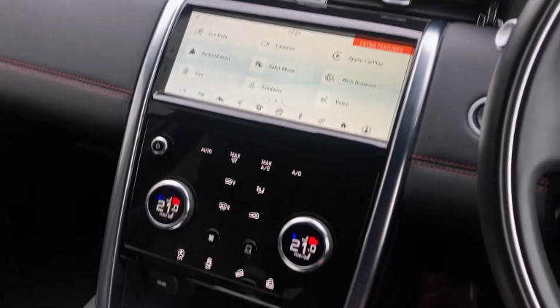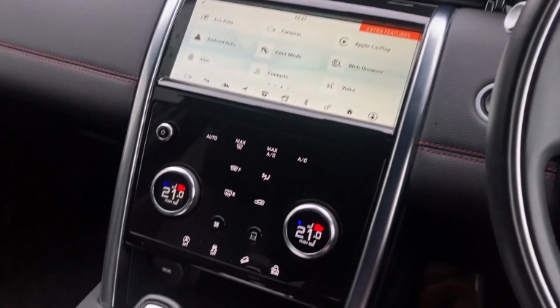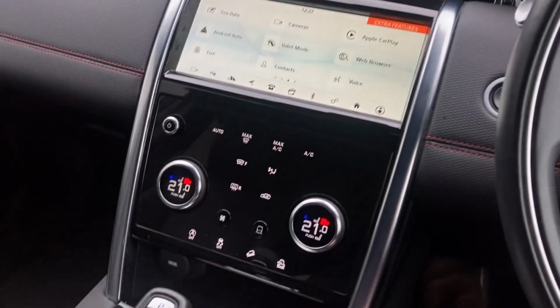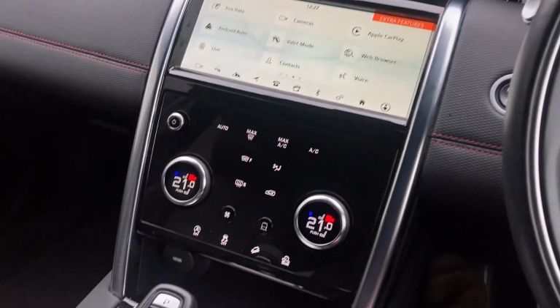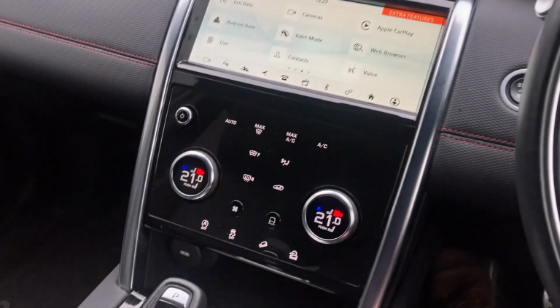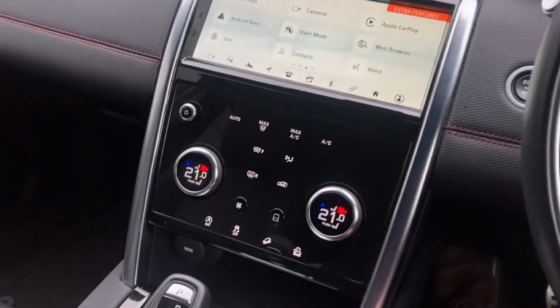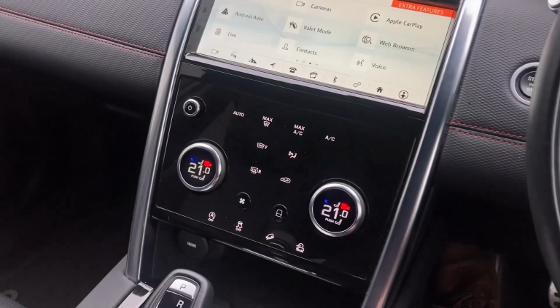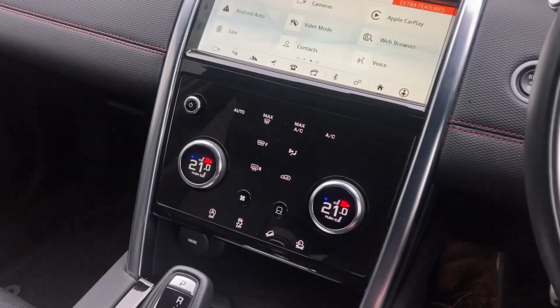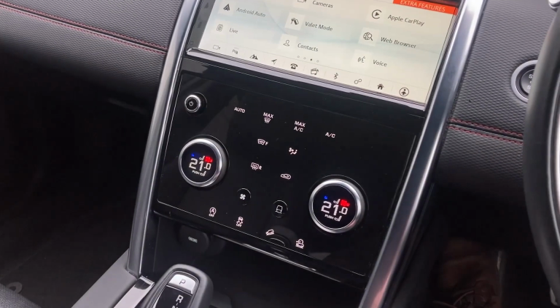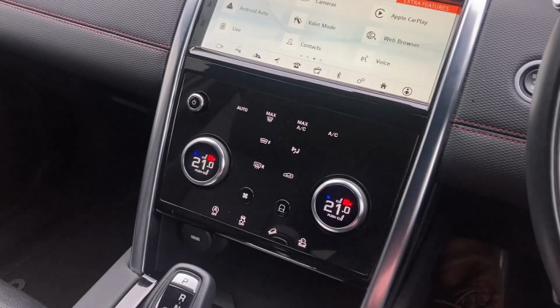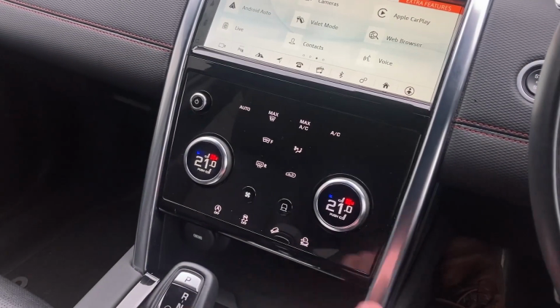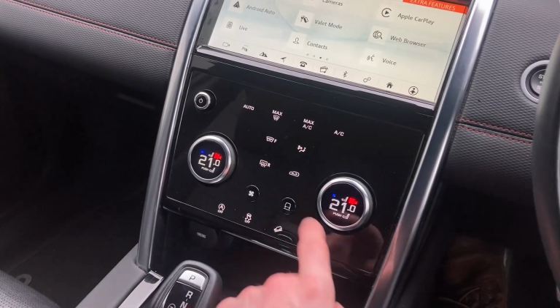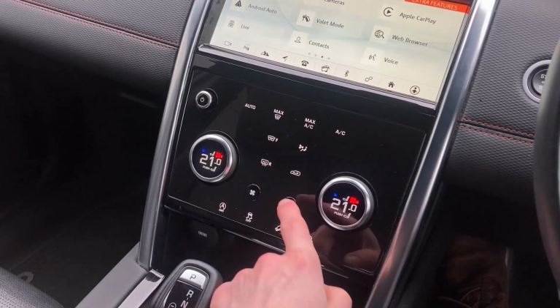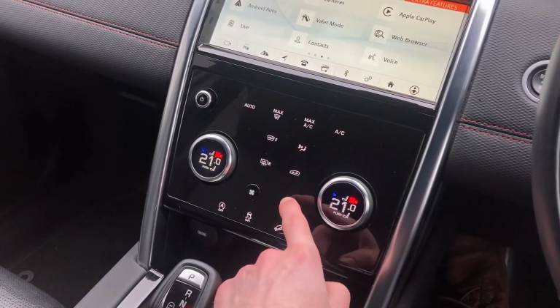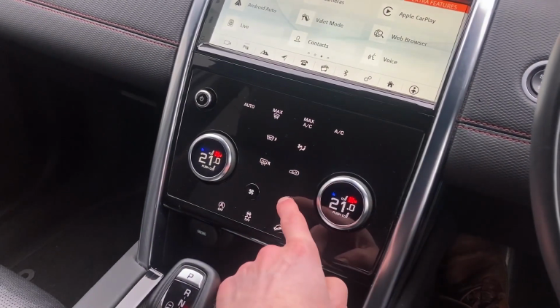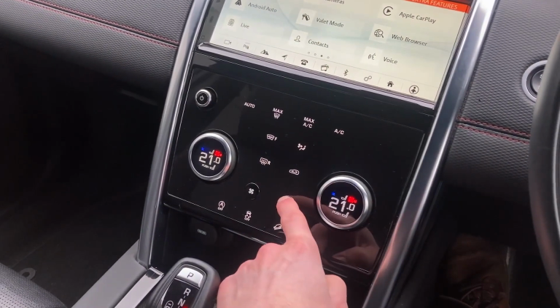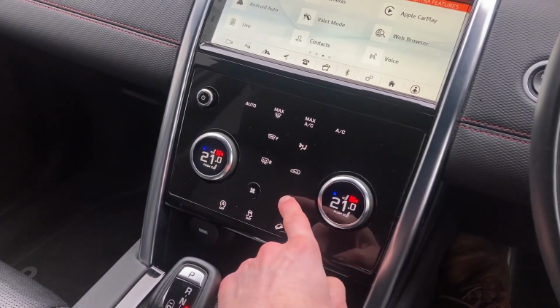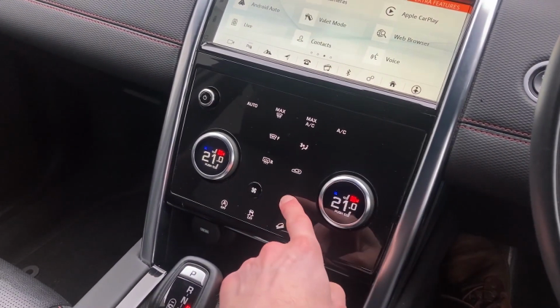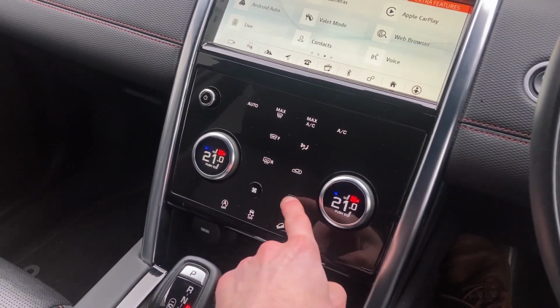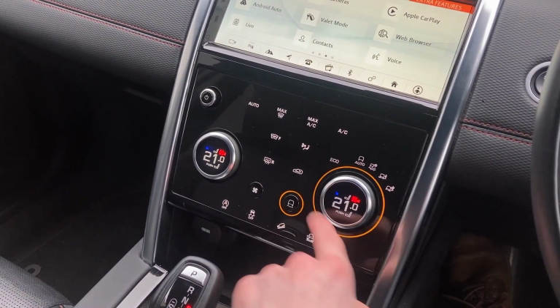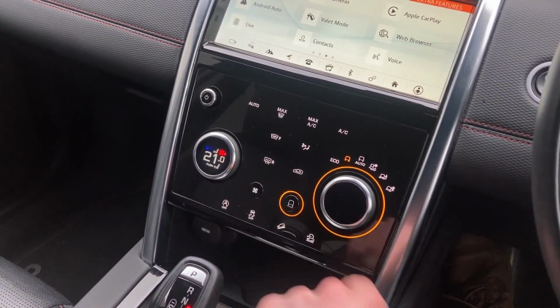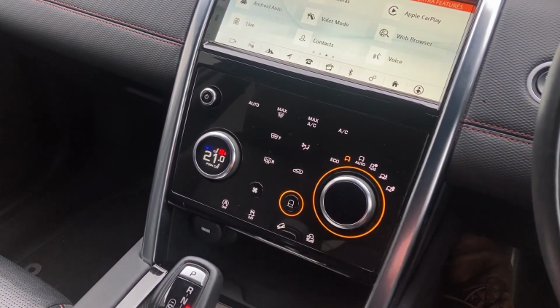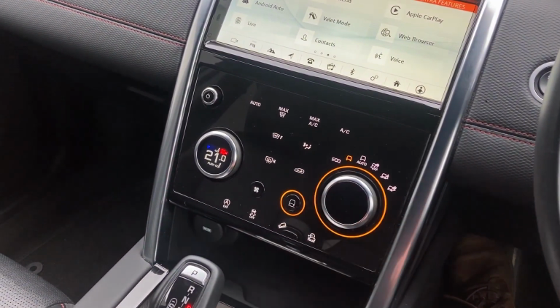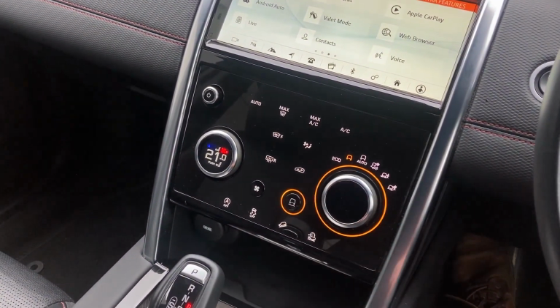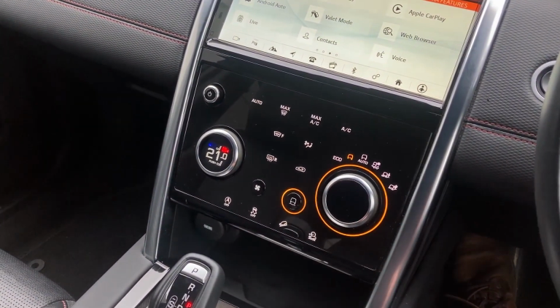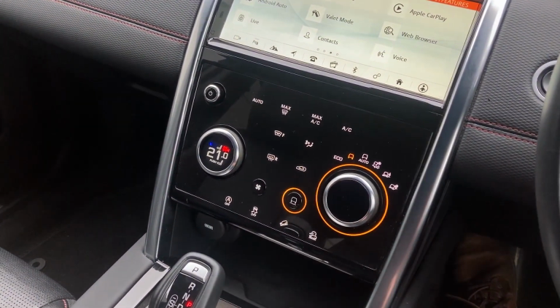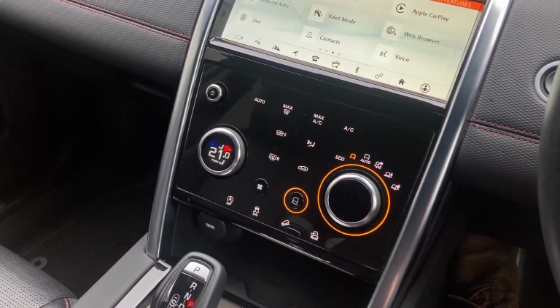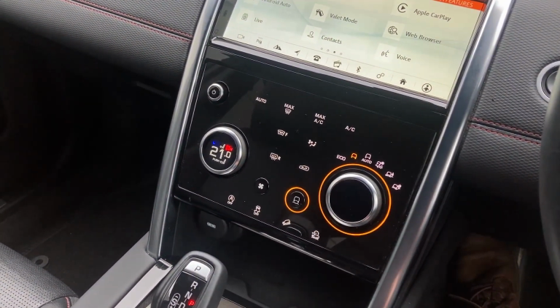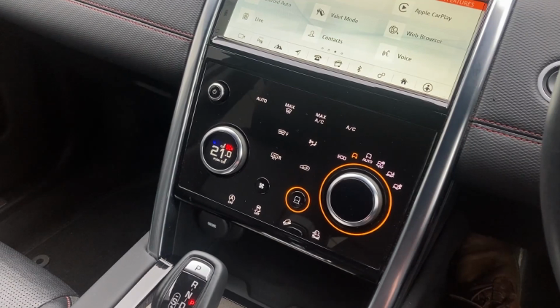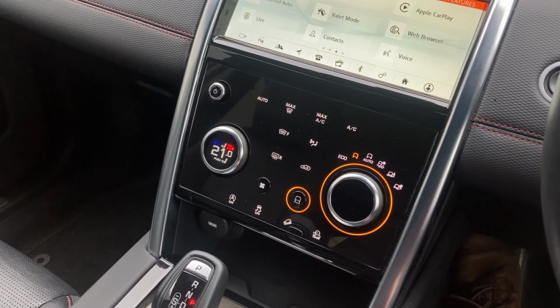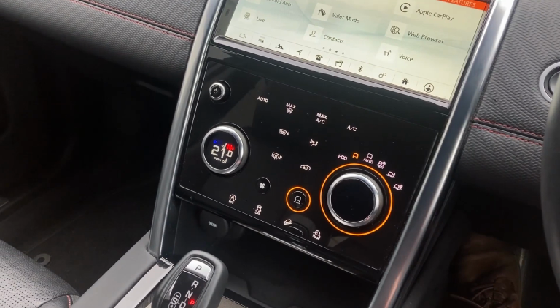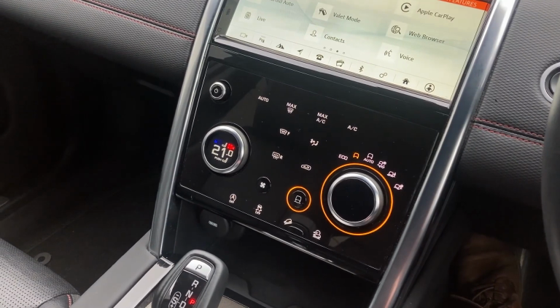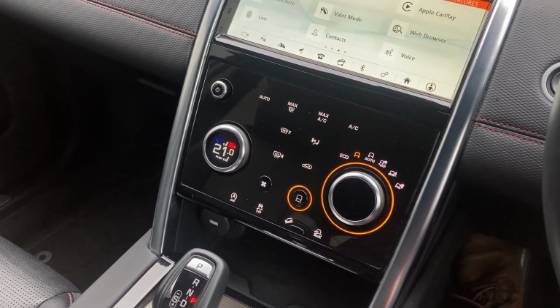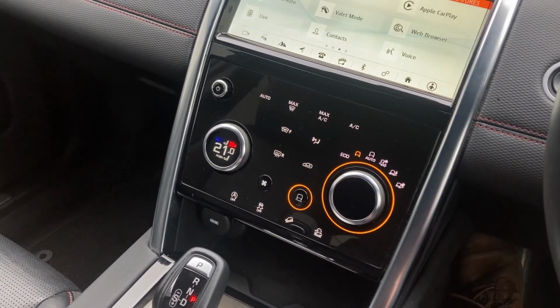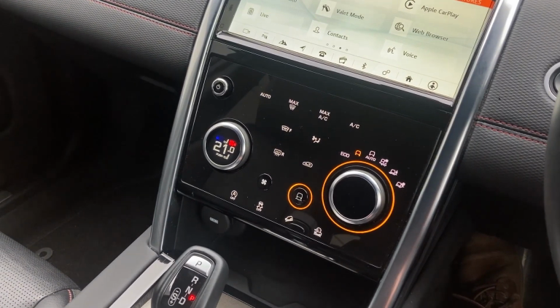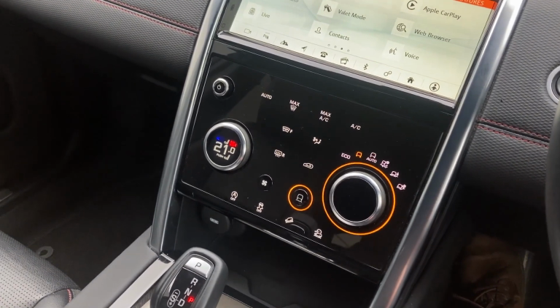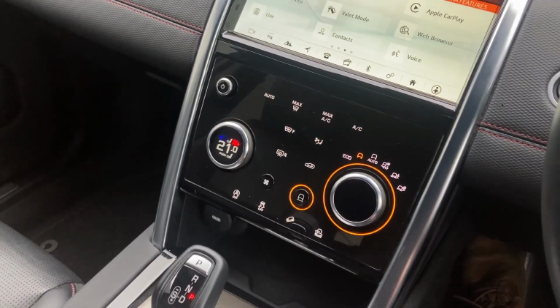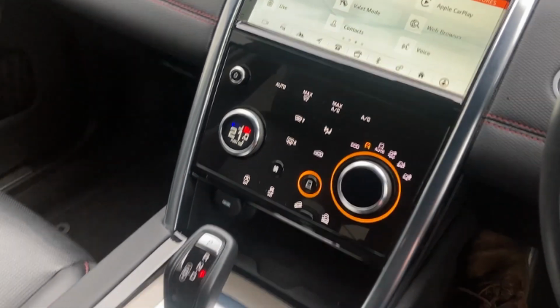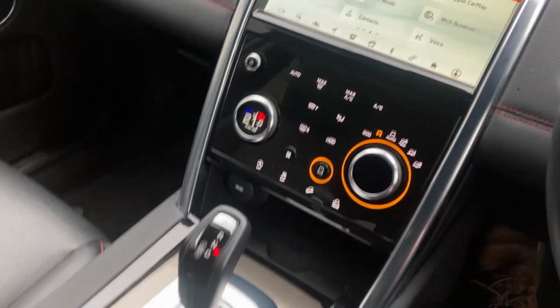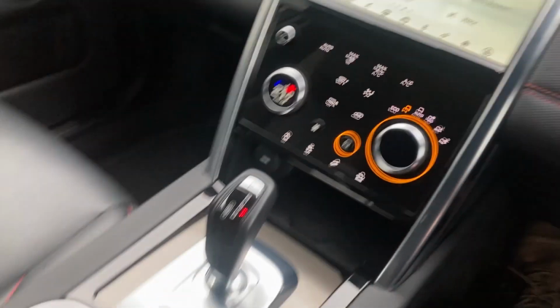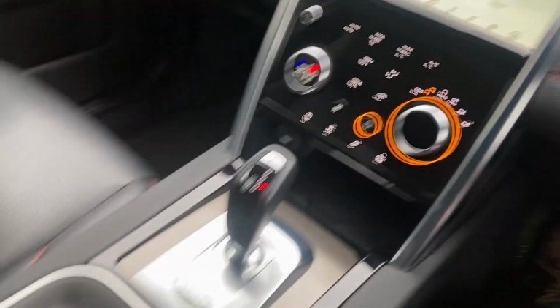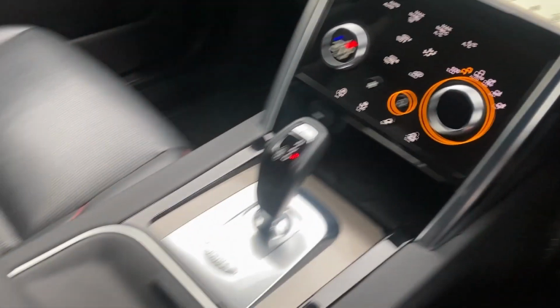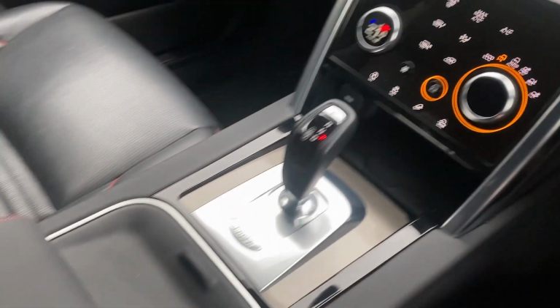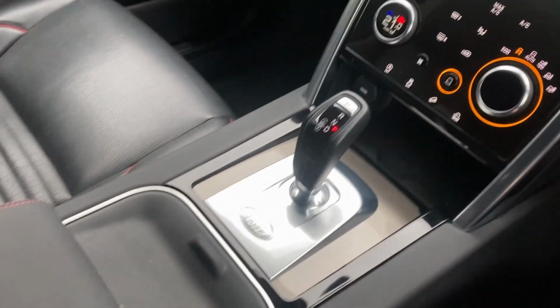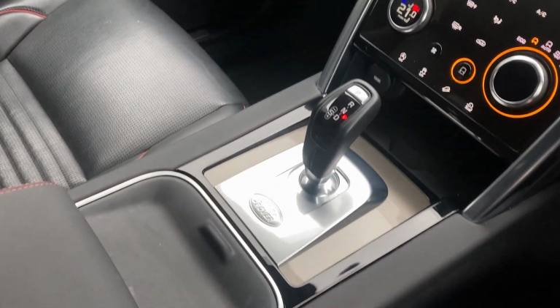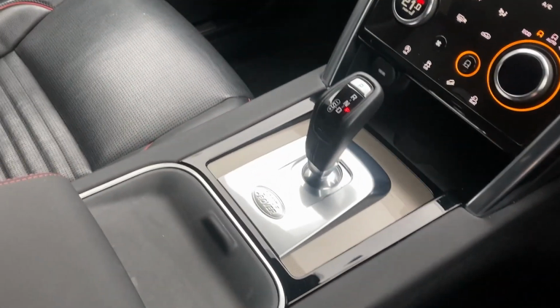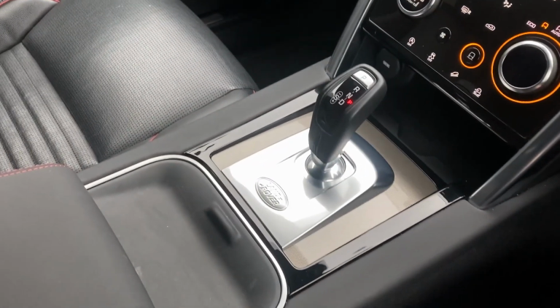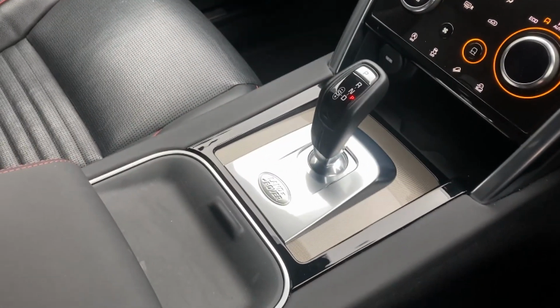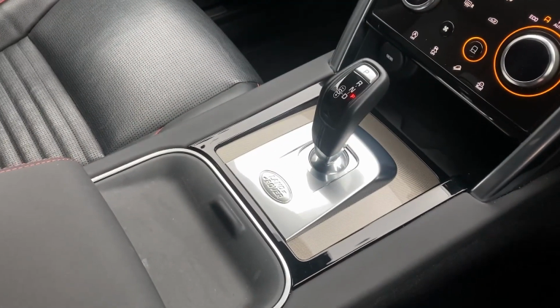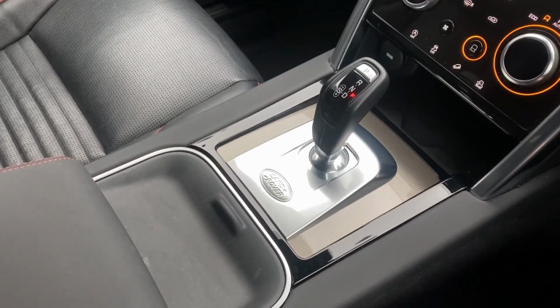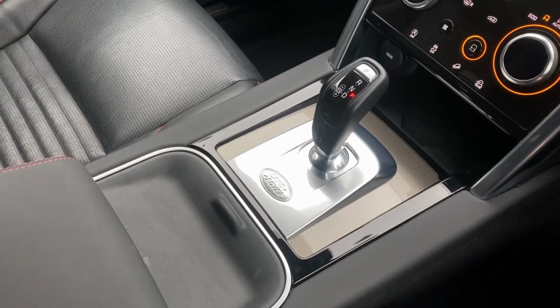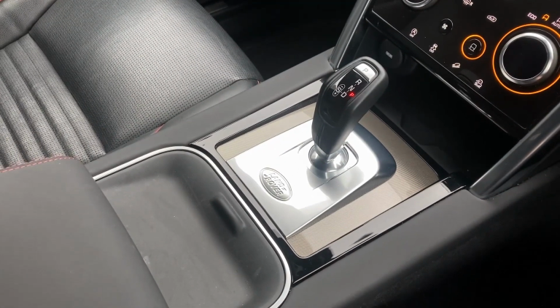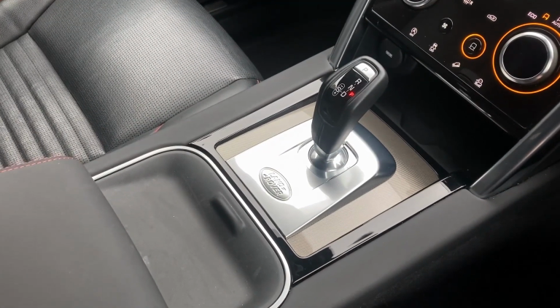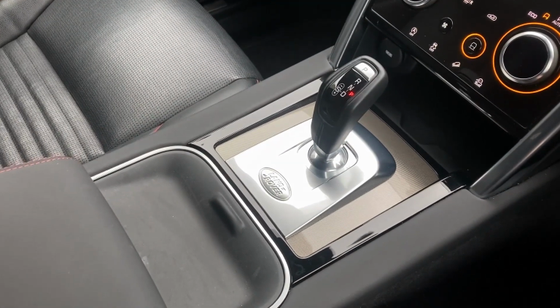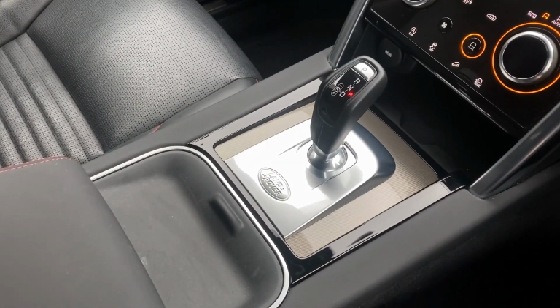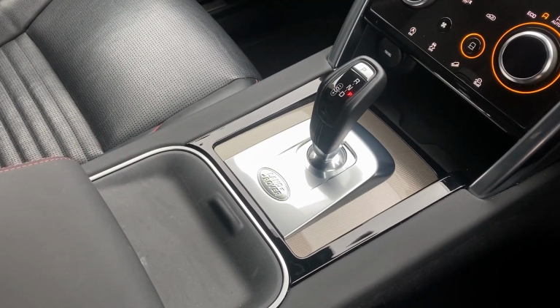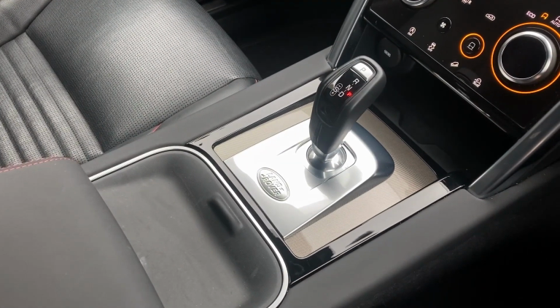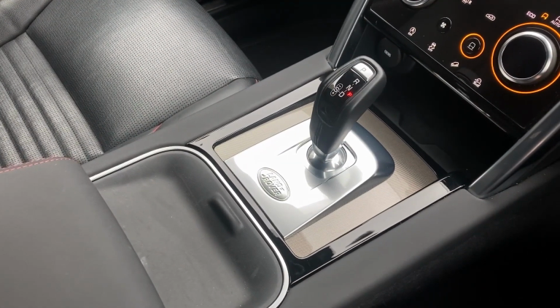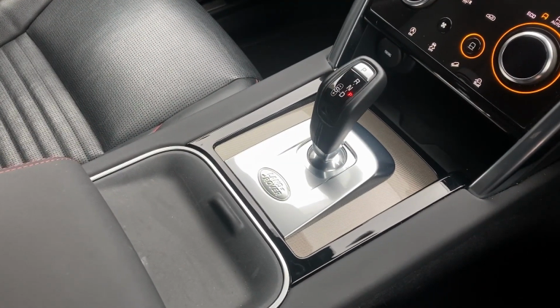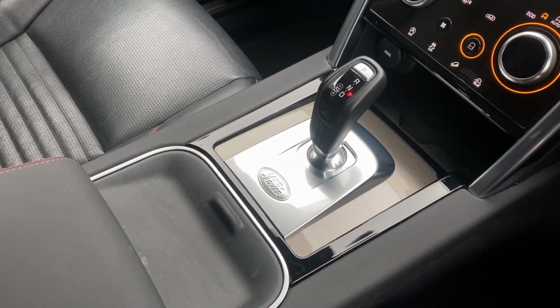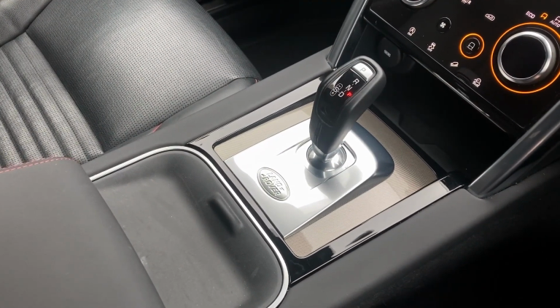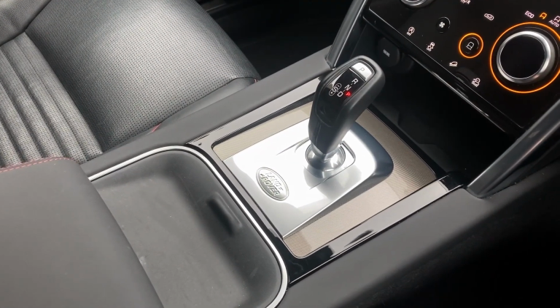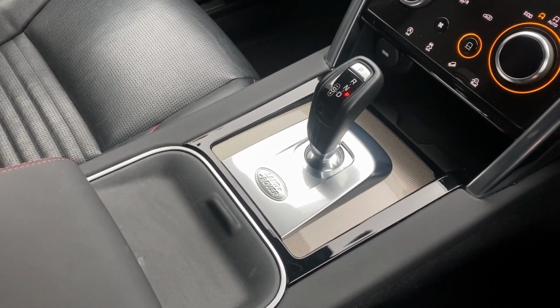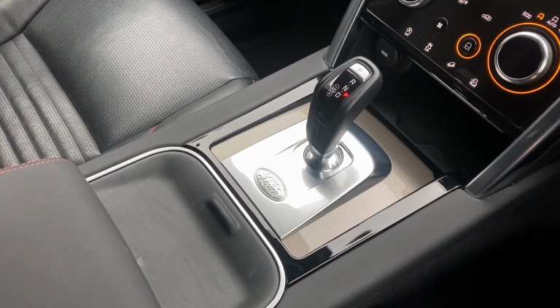On the centre console we have two zone climate control with Terrain Response 2, wireless device charging, and the stick gear slider.